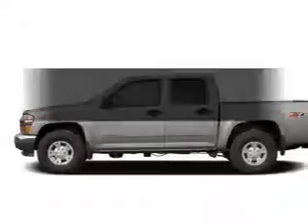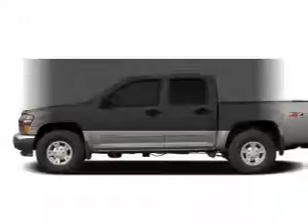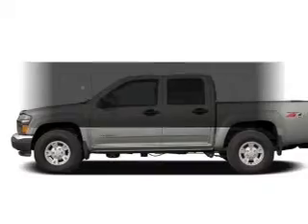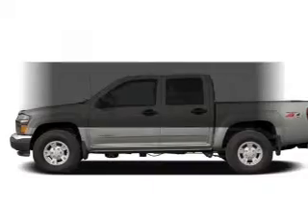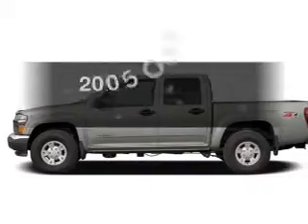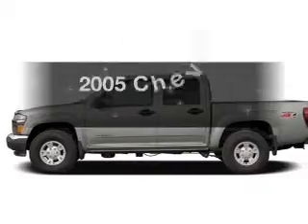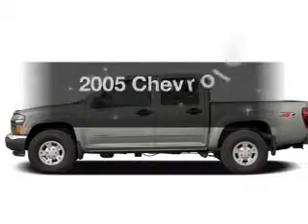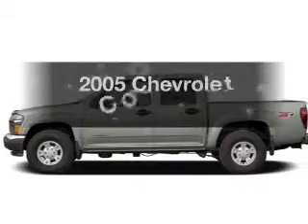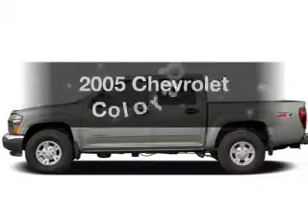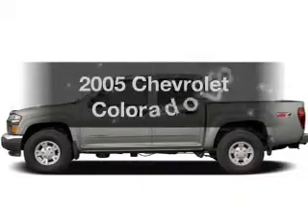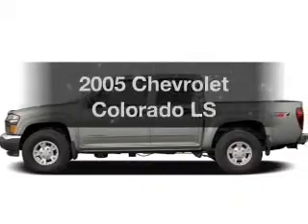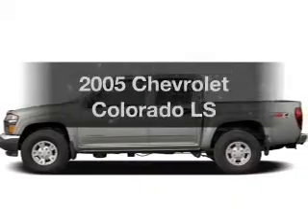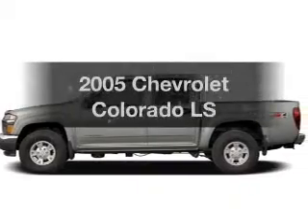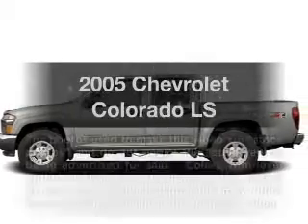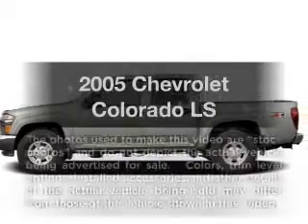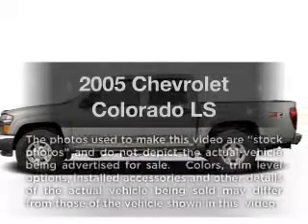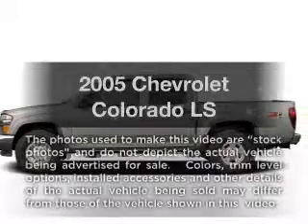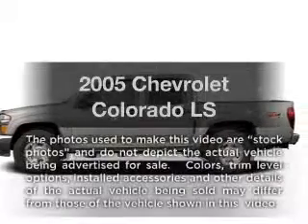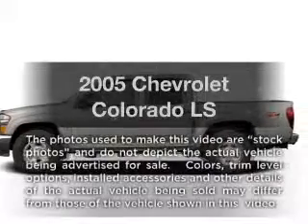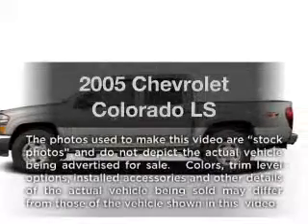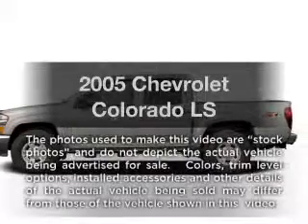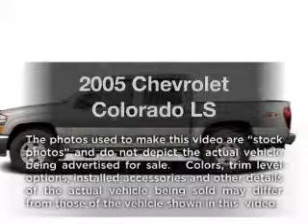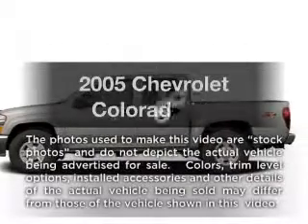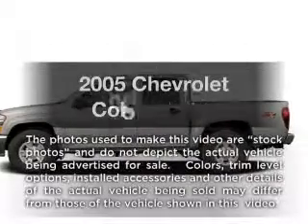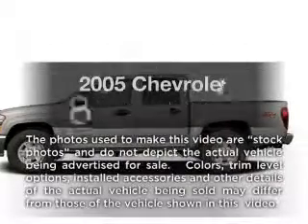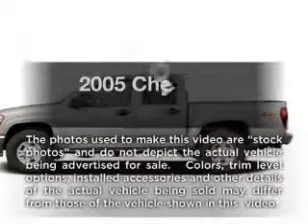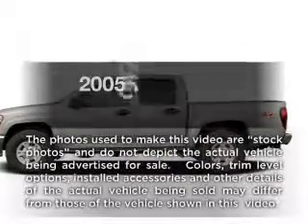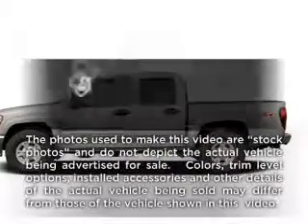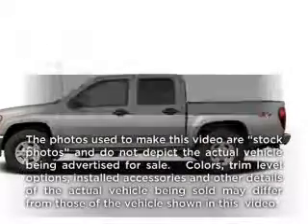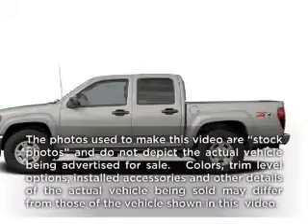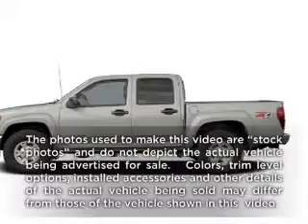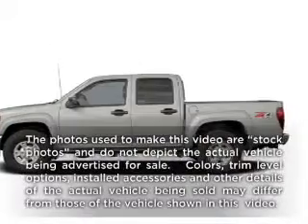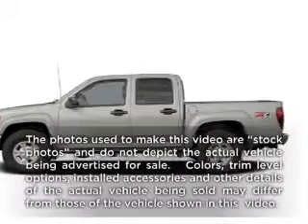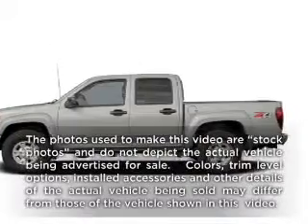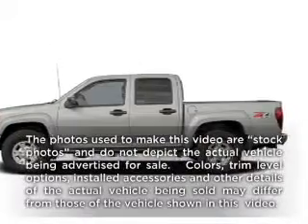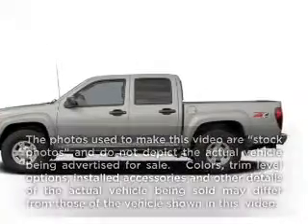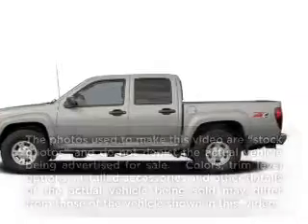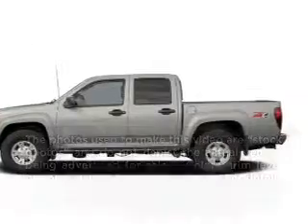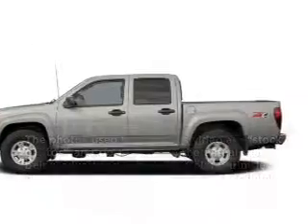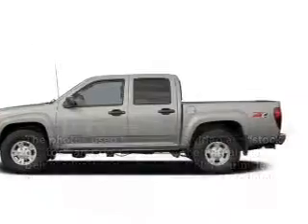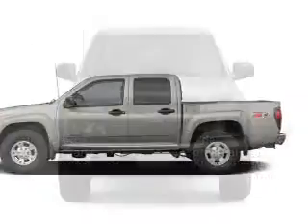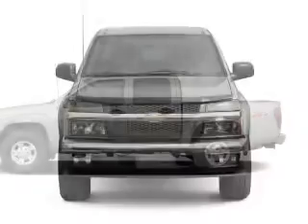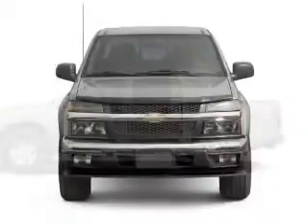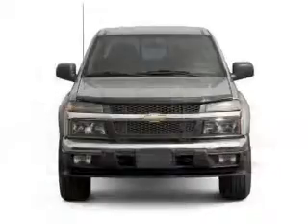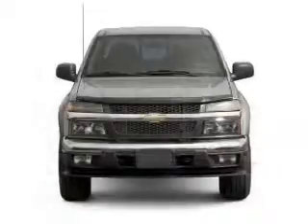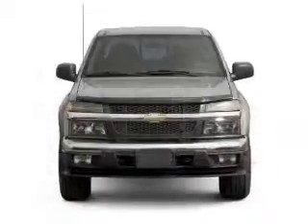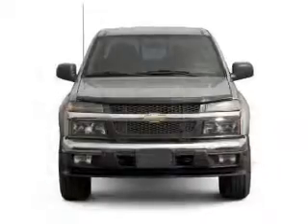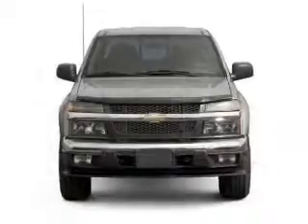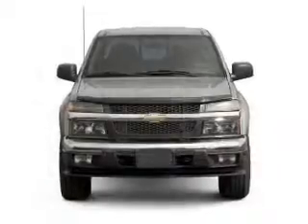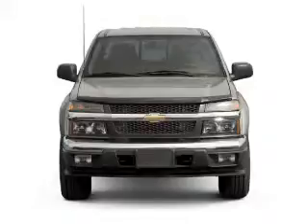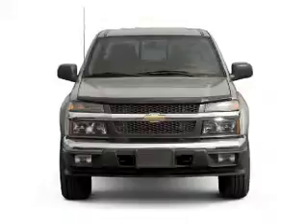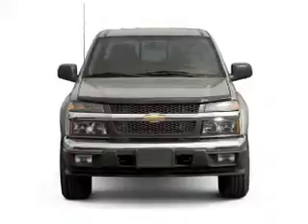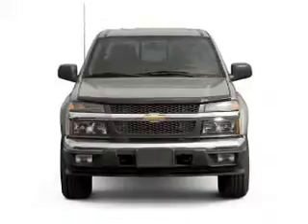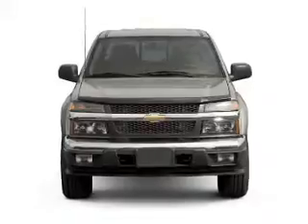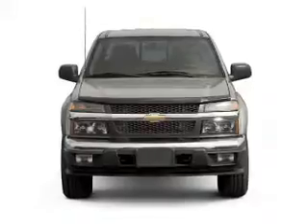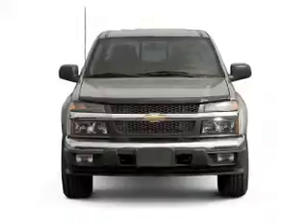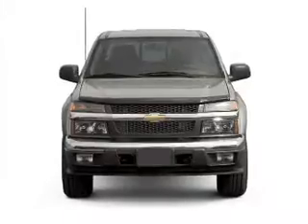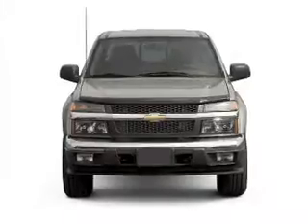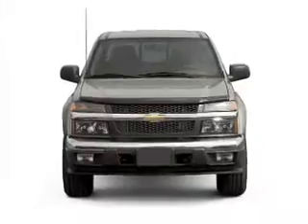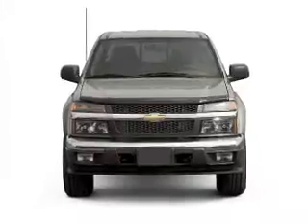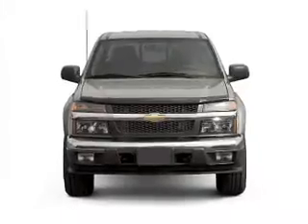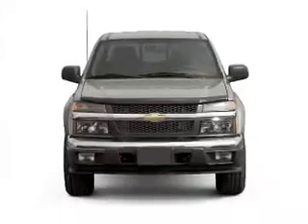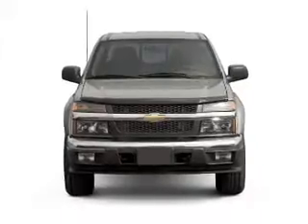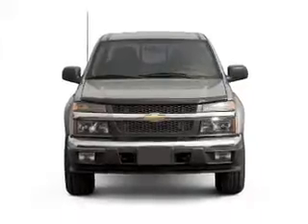Get noticed in this 2005 Chevrolet Colorado. Travel the roads in style and comfort in this great vehicle.